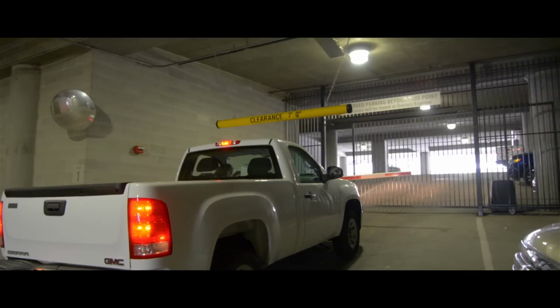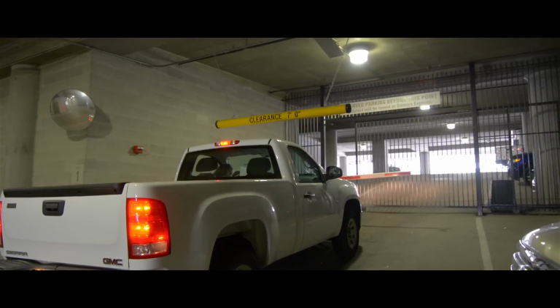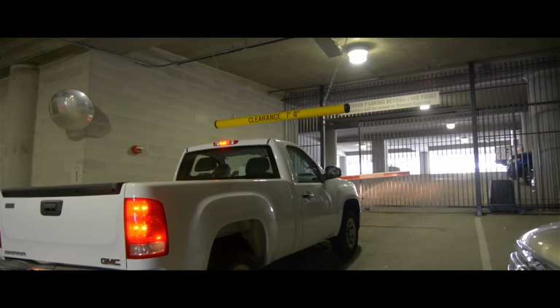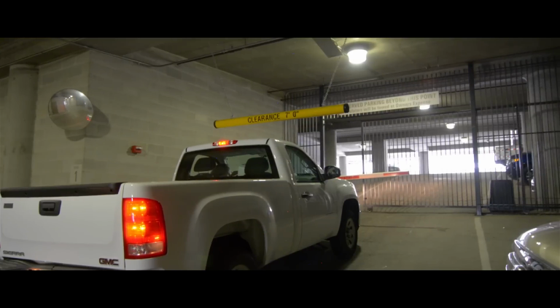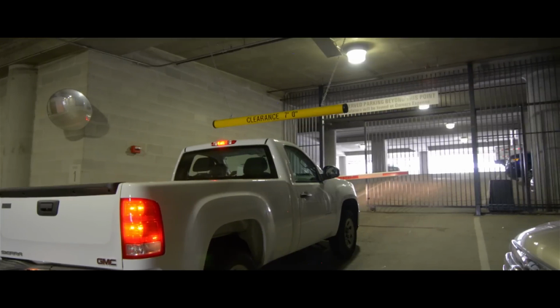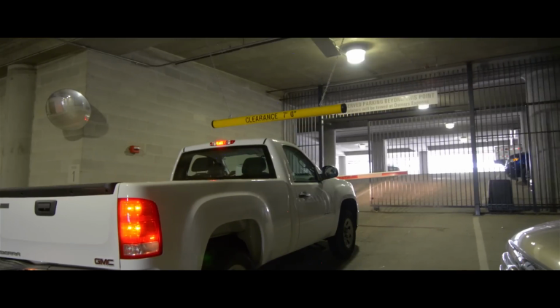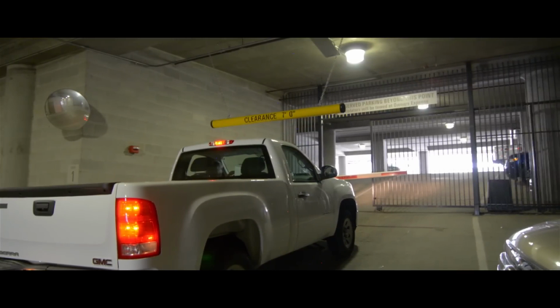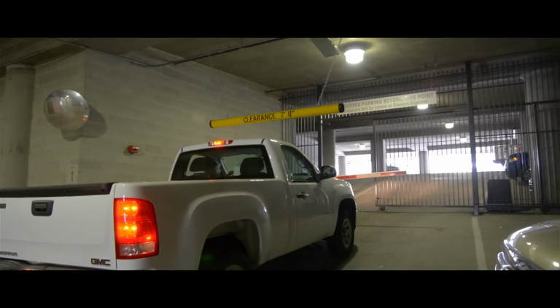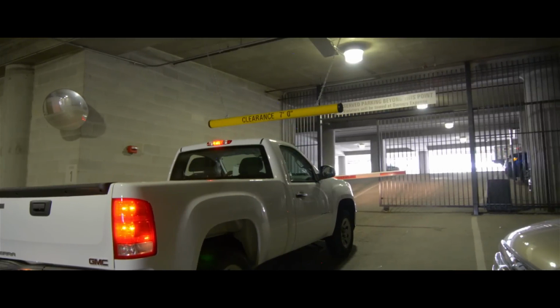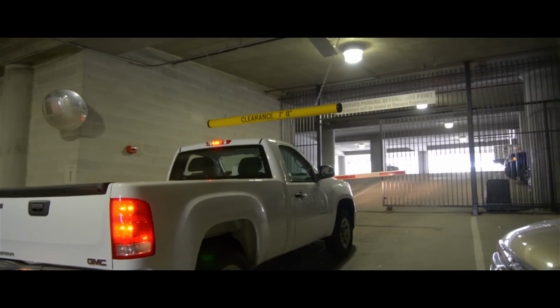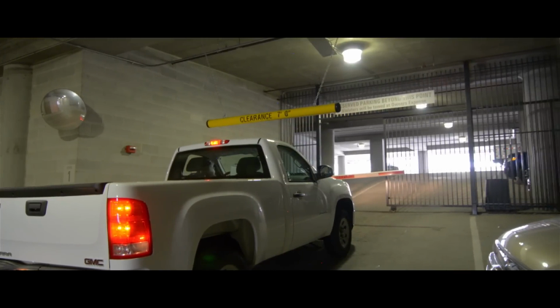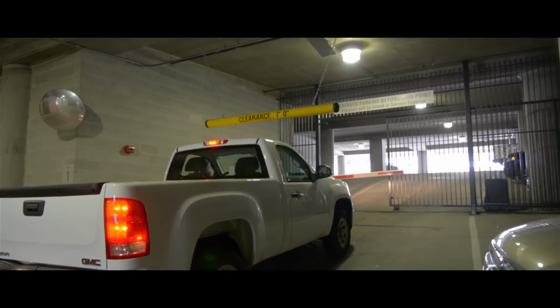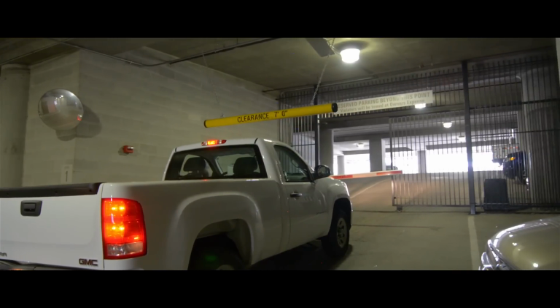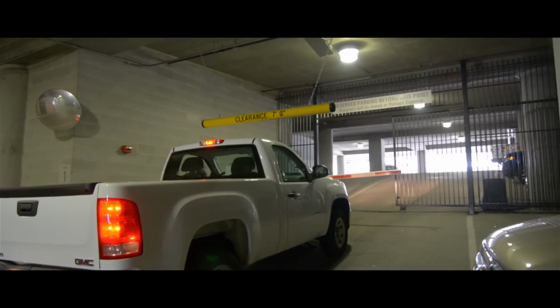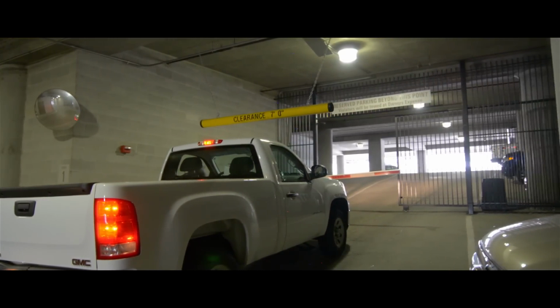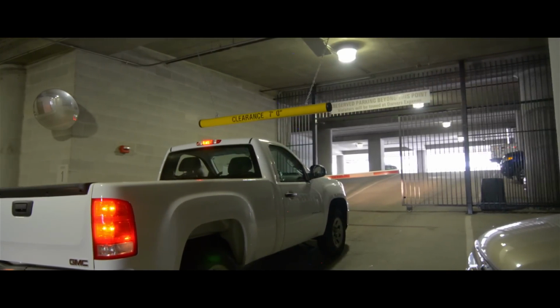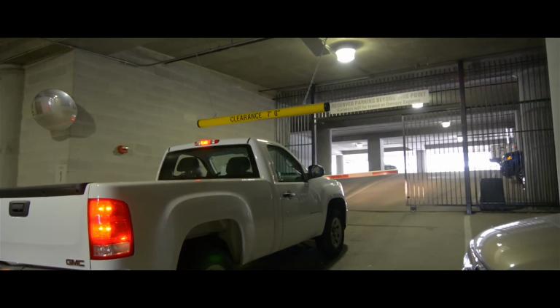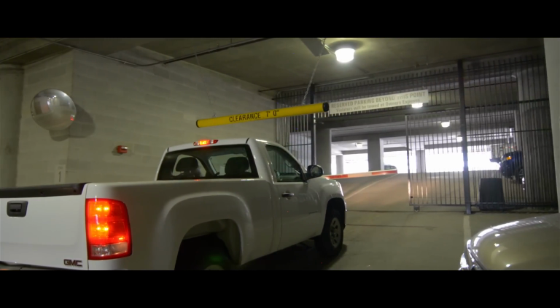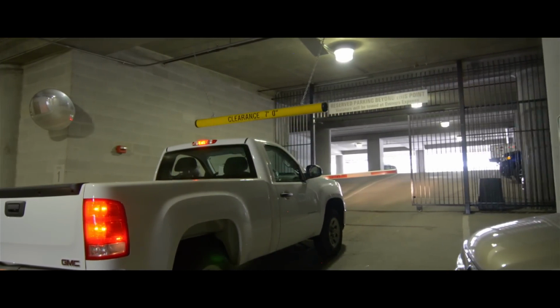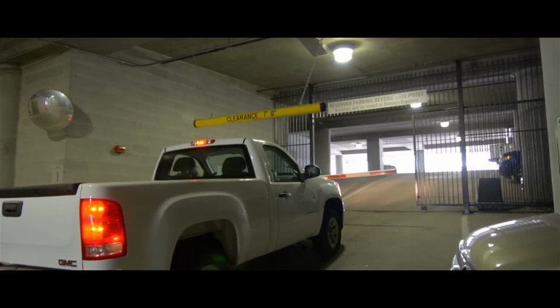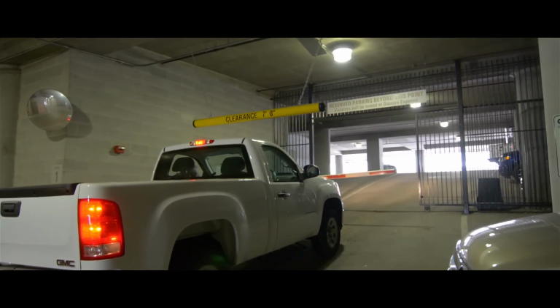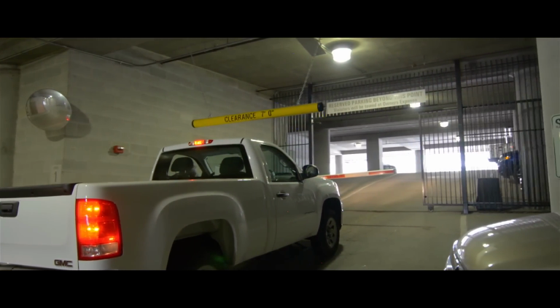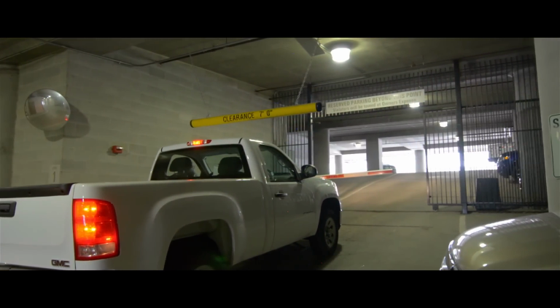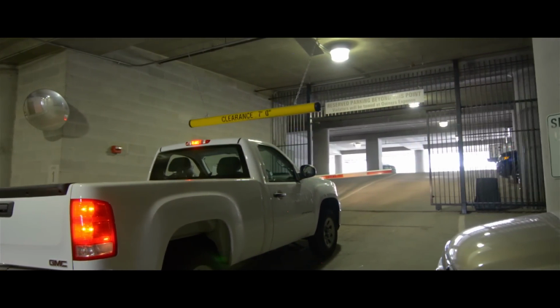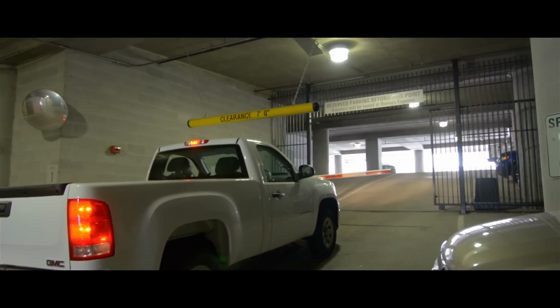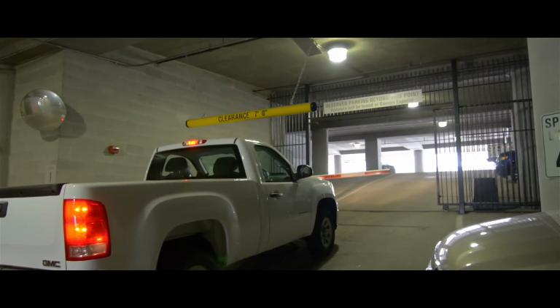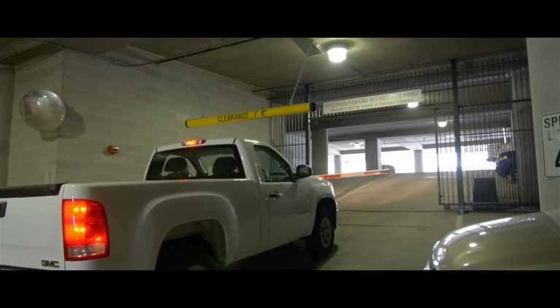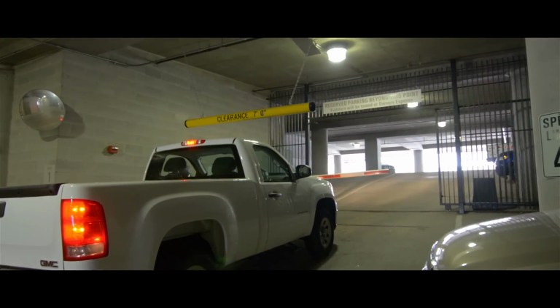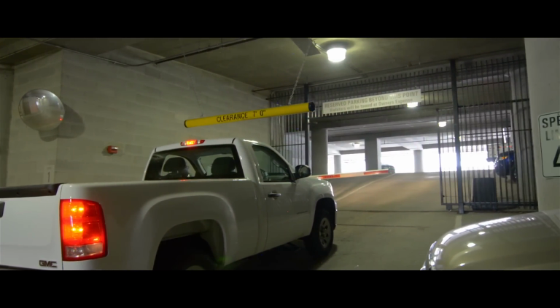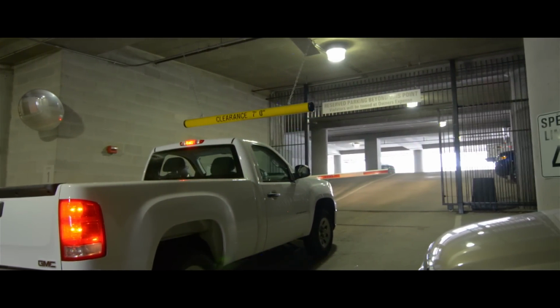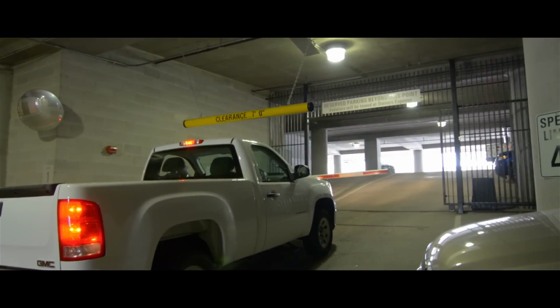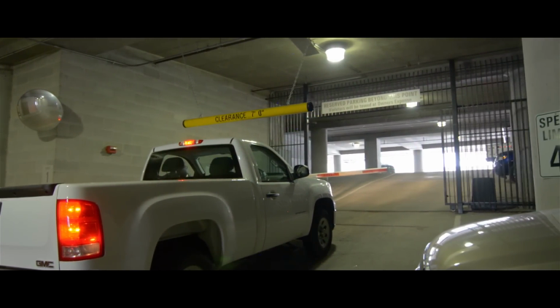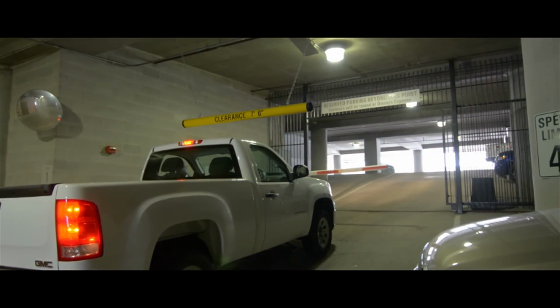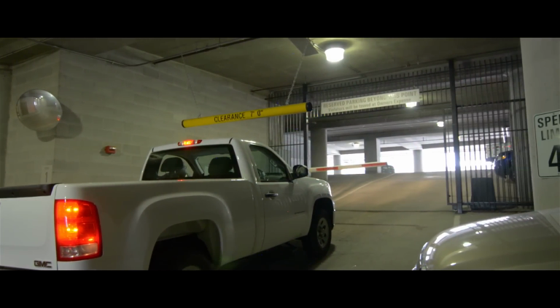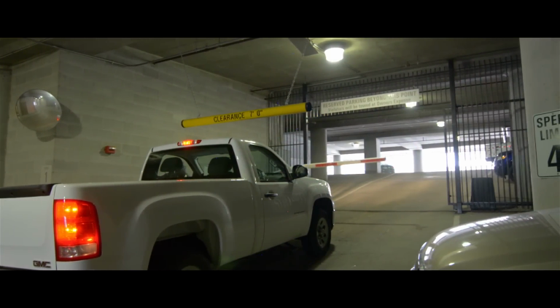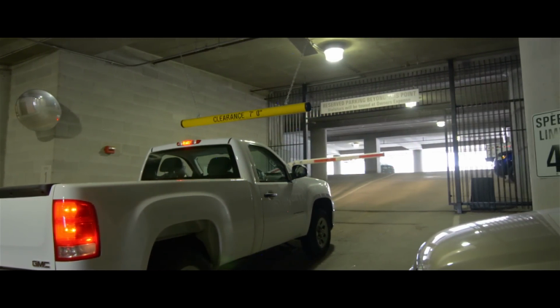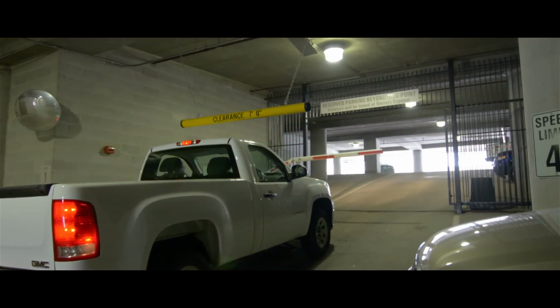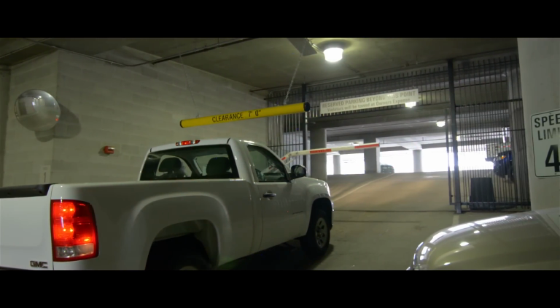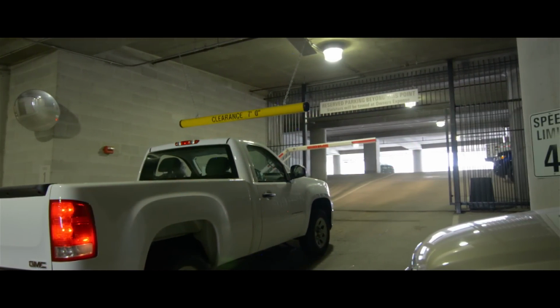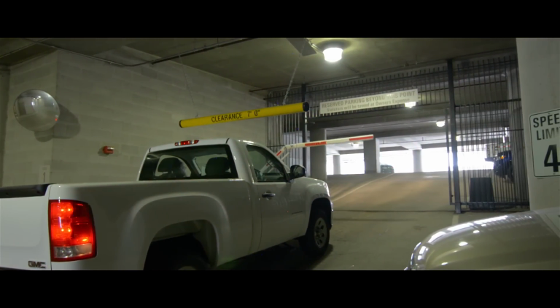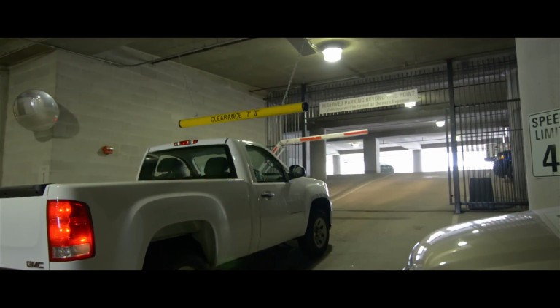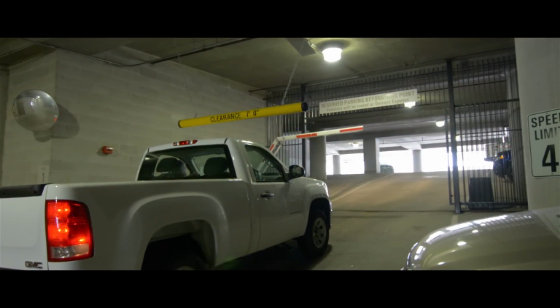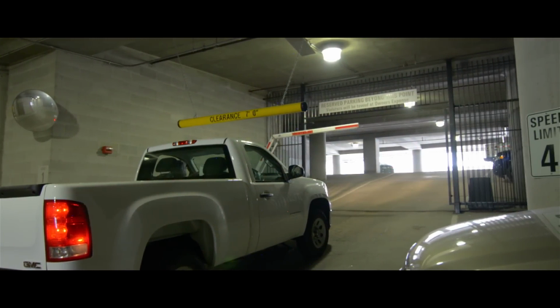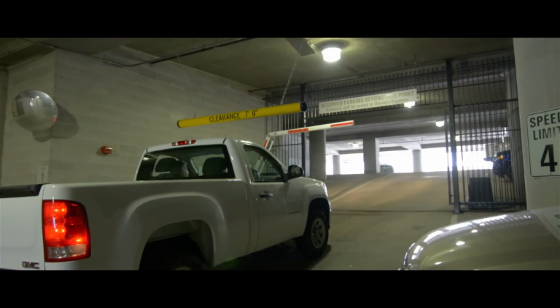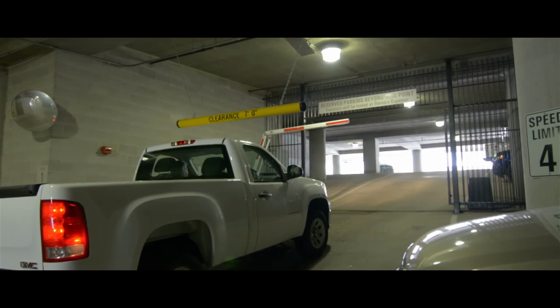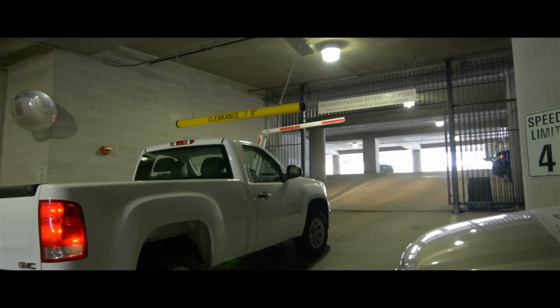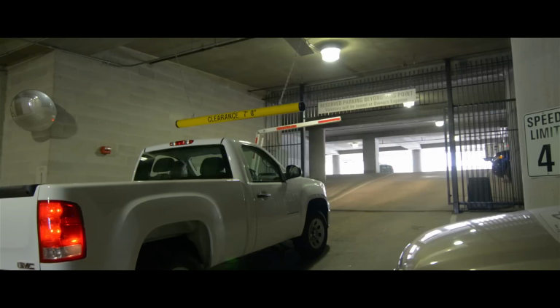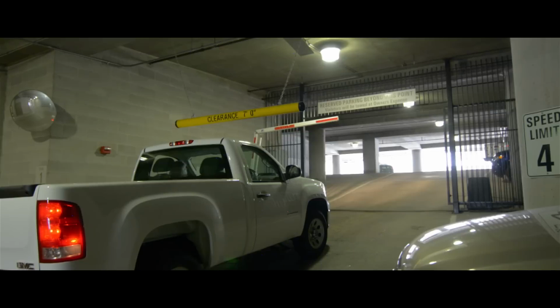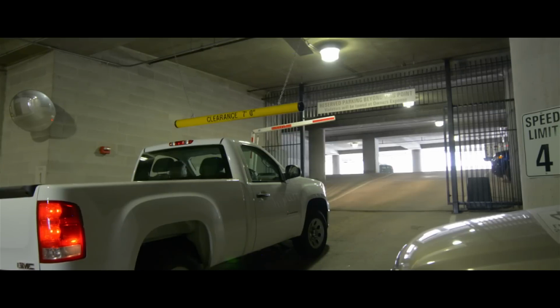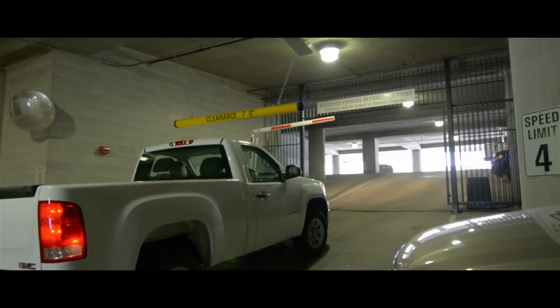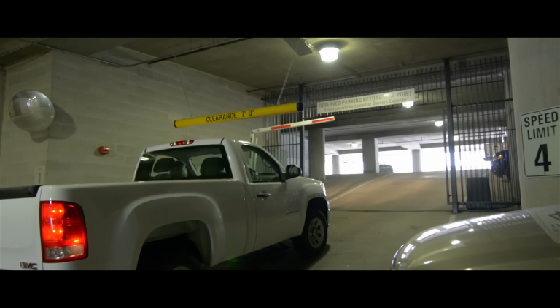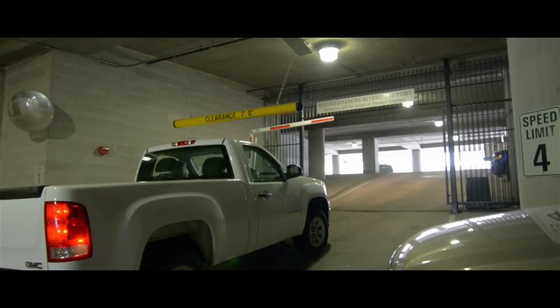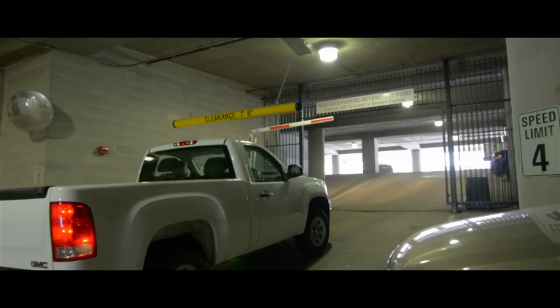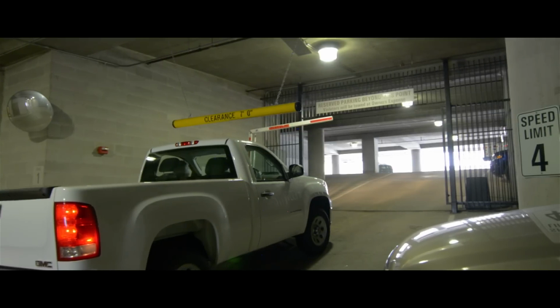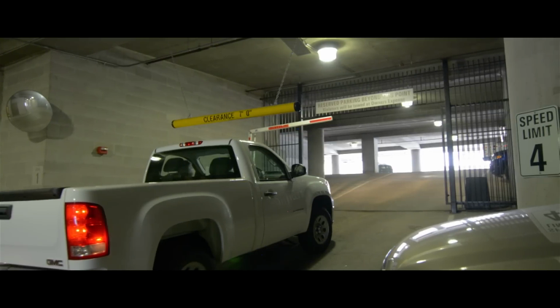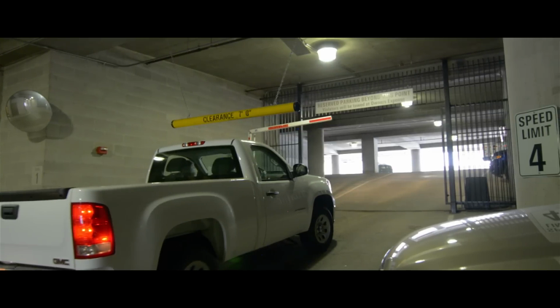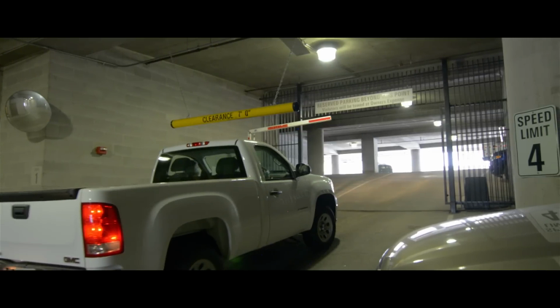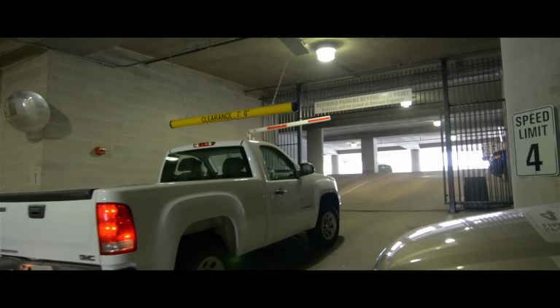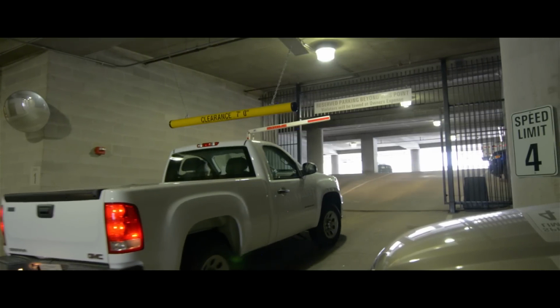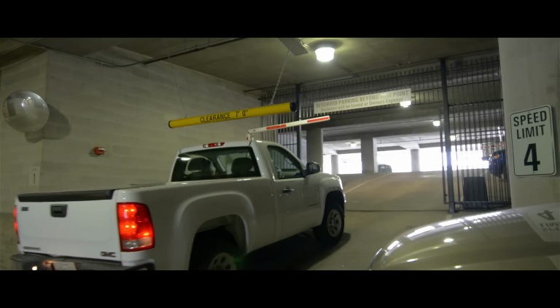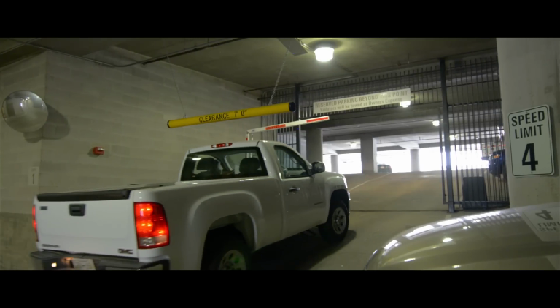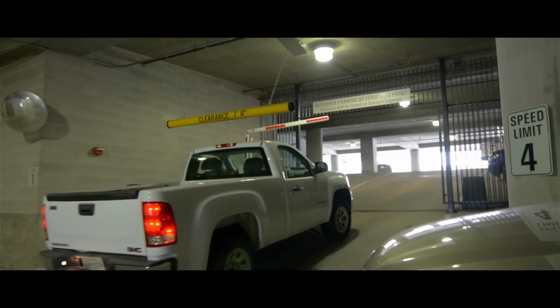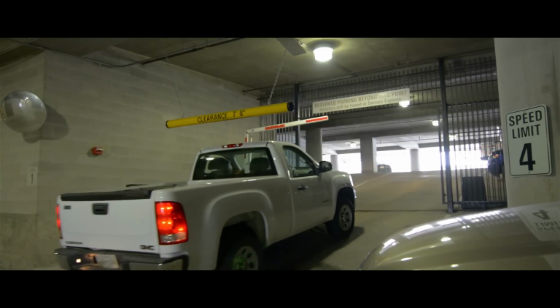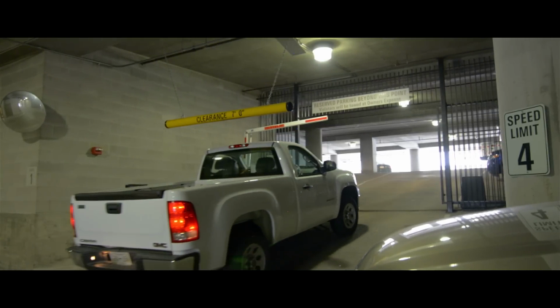Located in the heart of Nashville, the Viridian is within walking distance to just about everything that downtown Nashville has to offer.